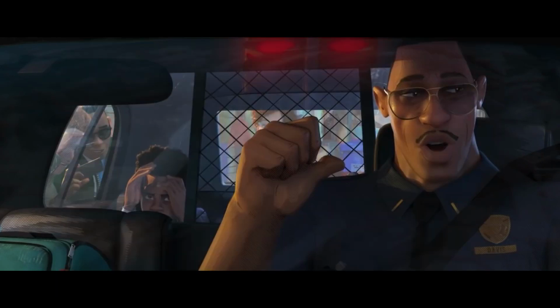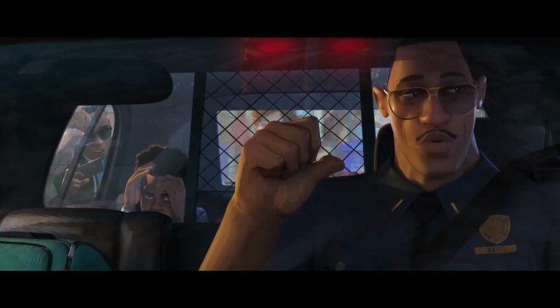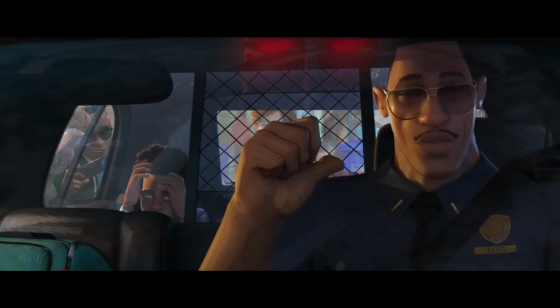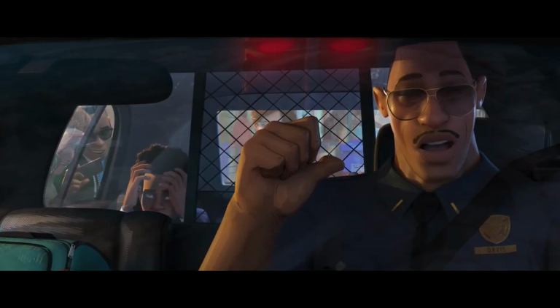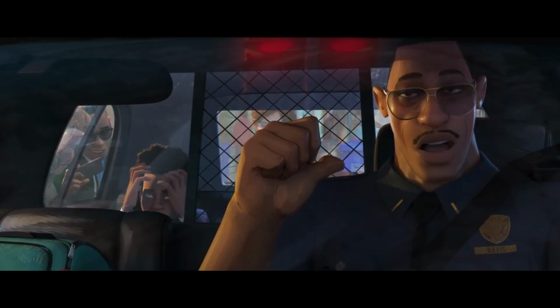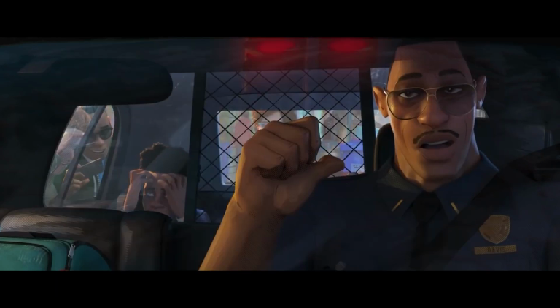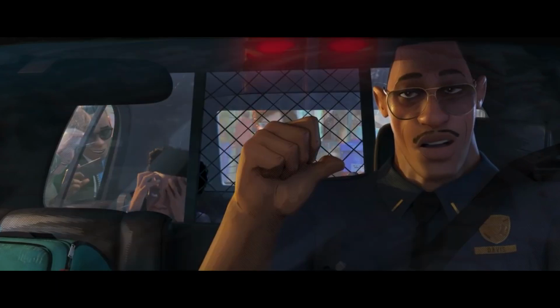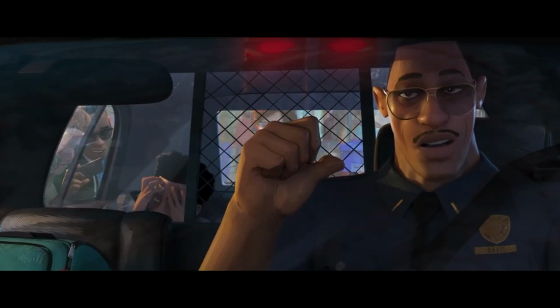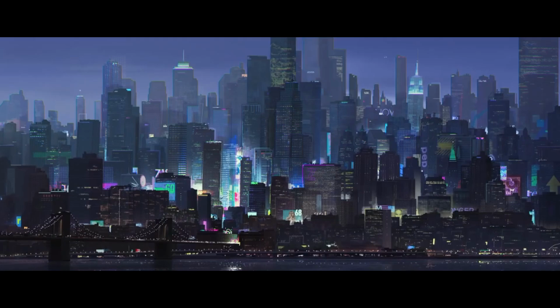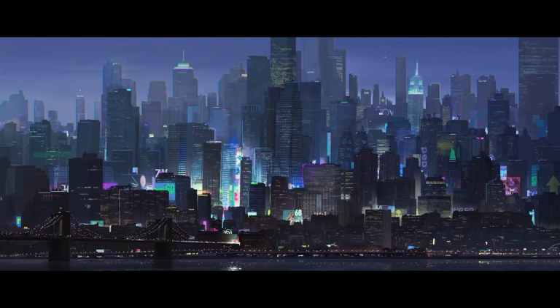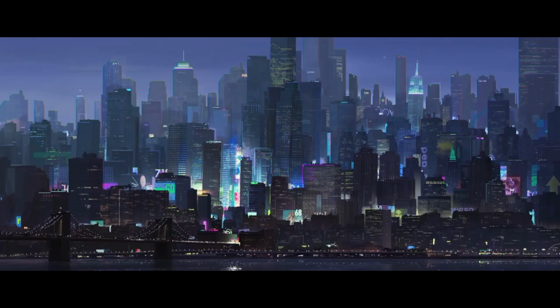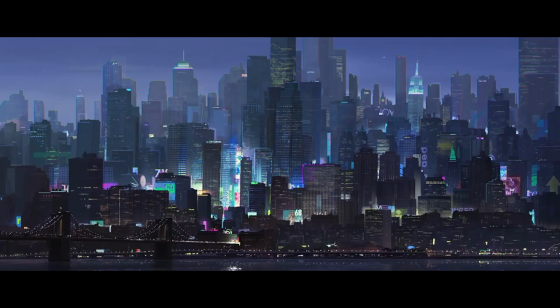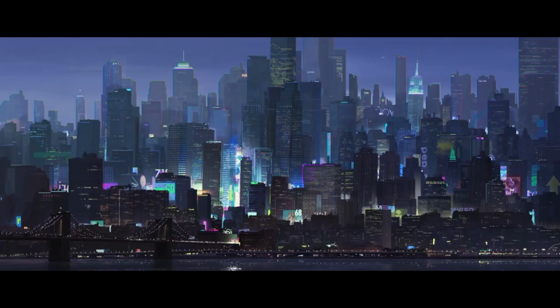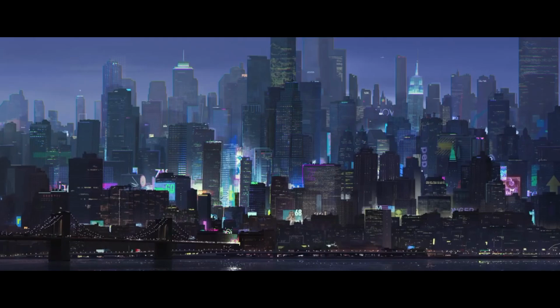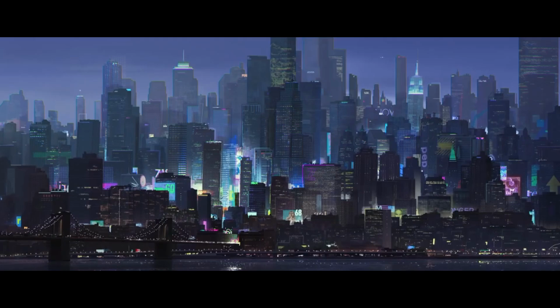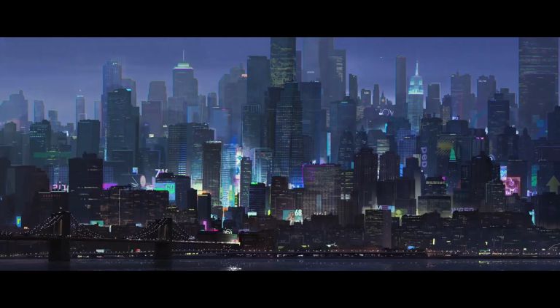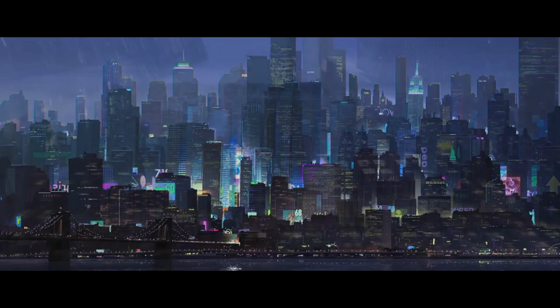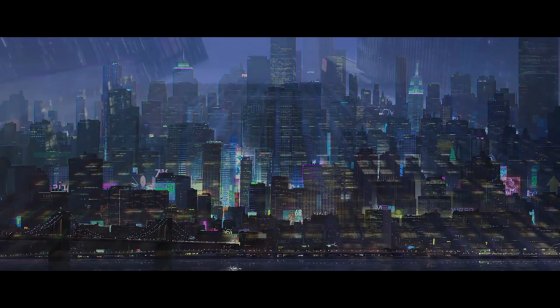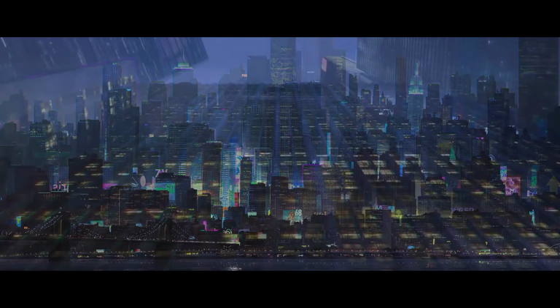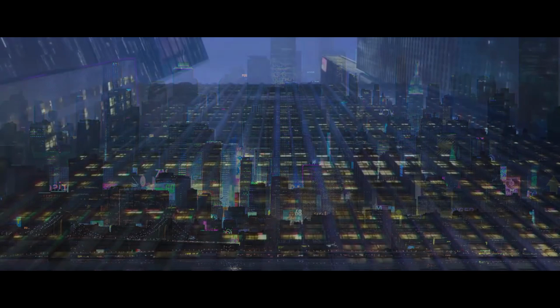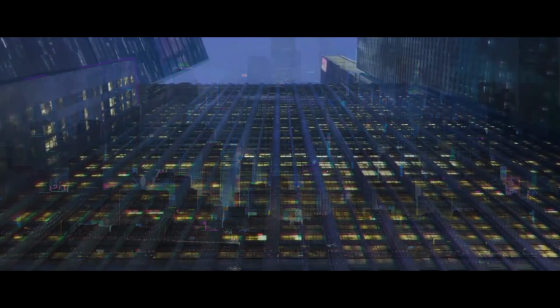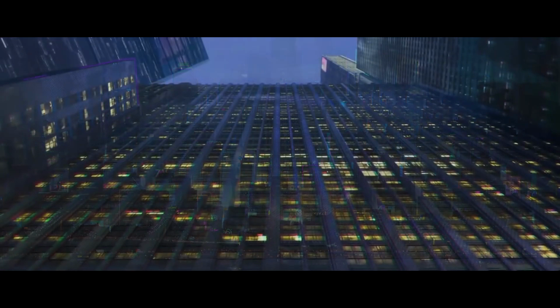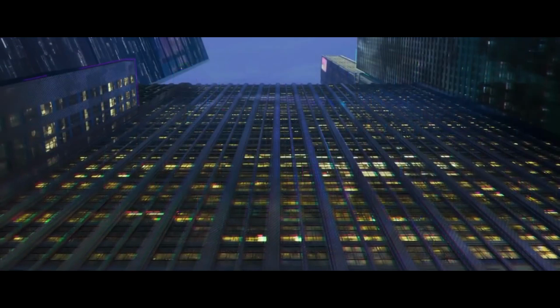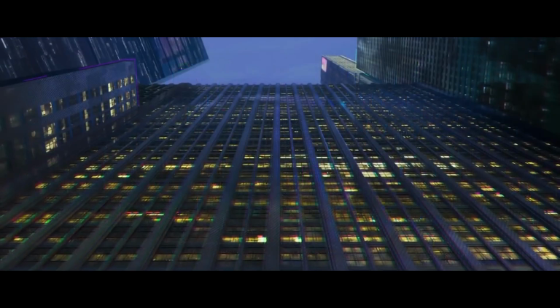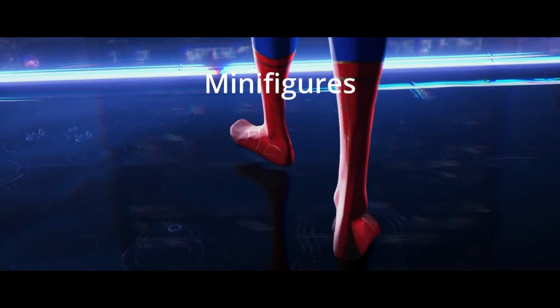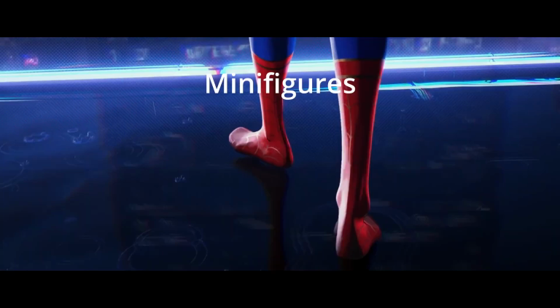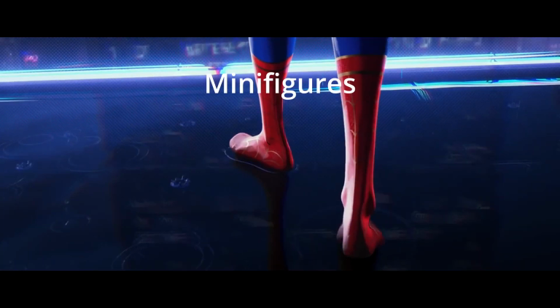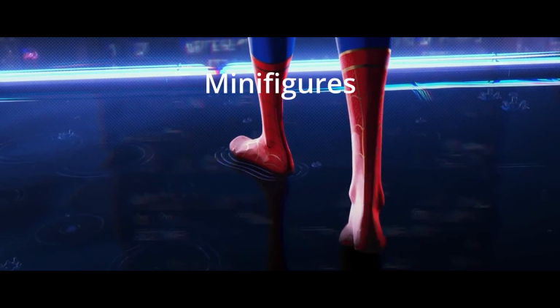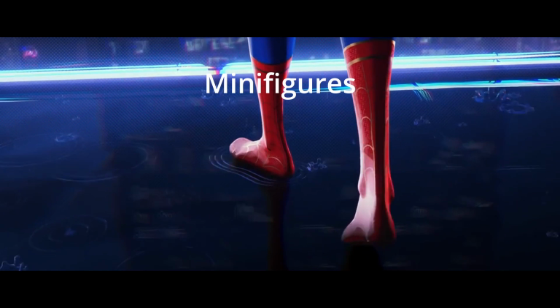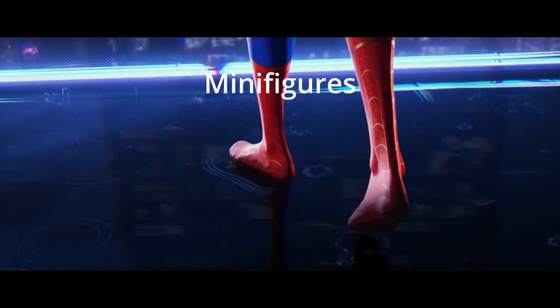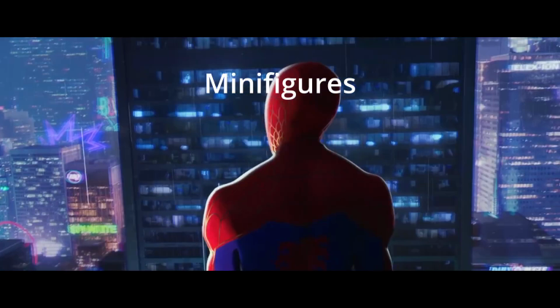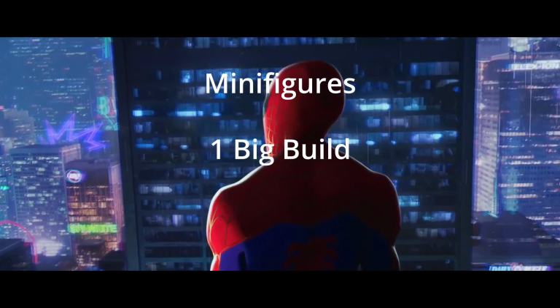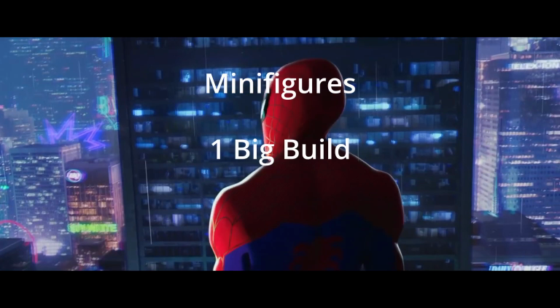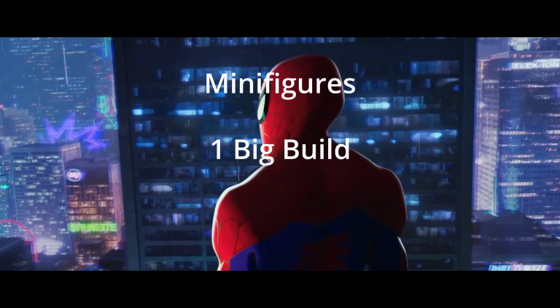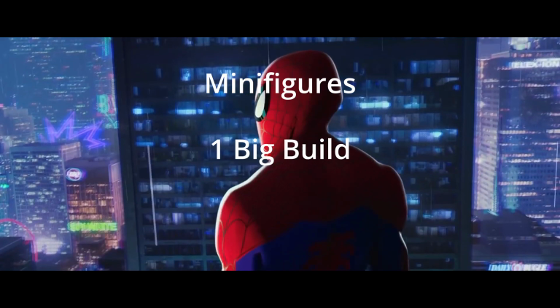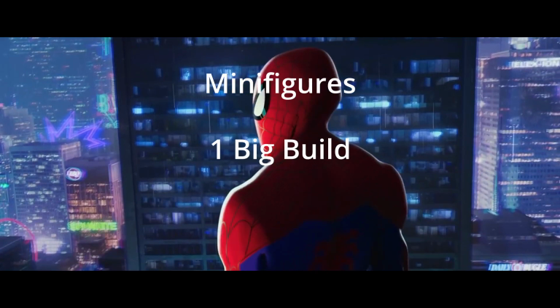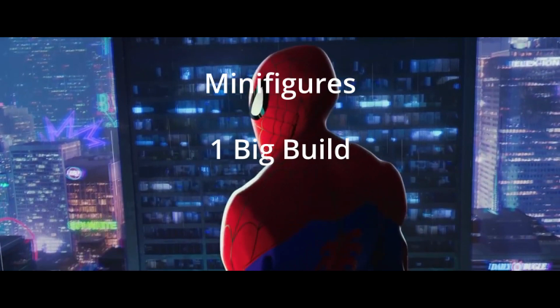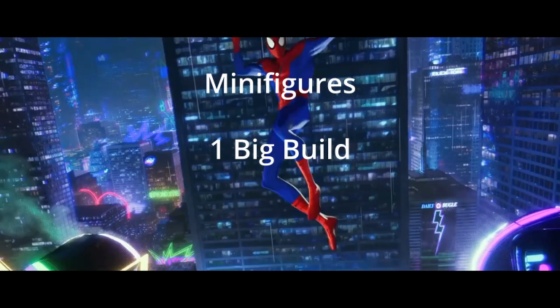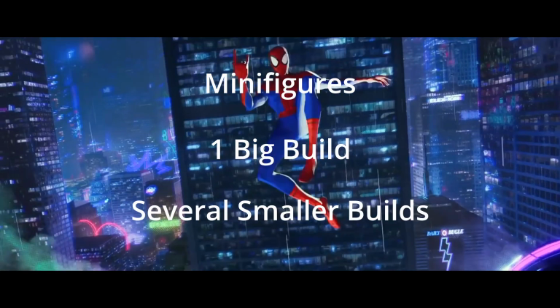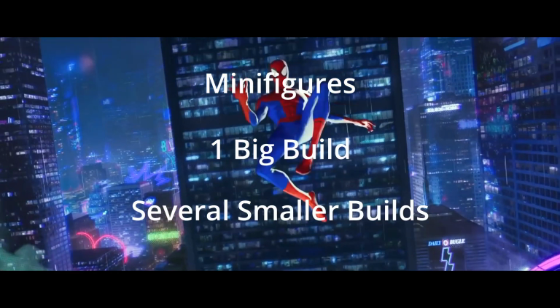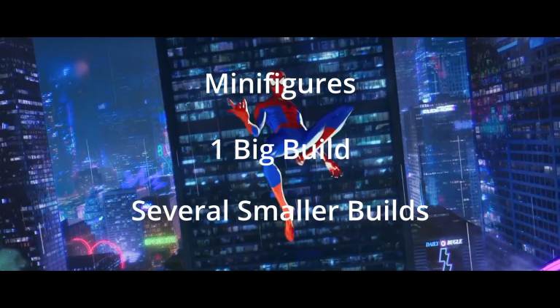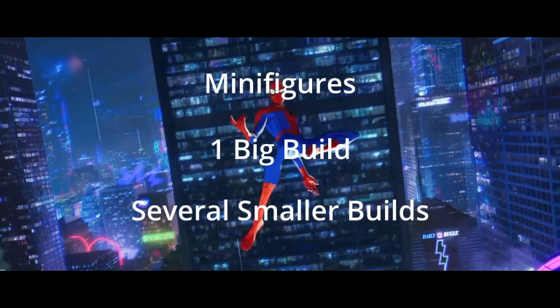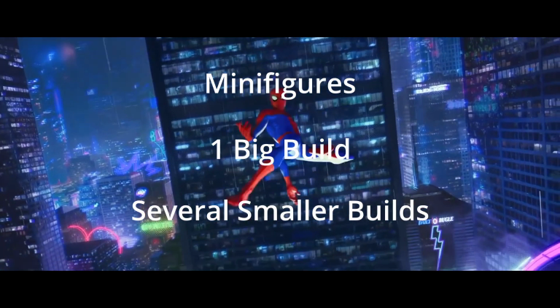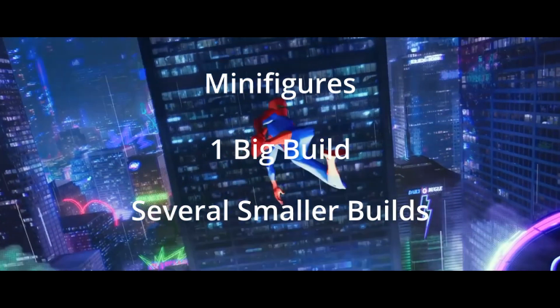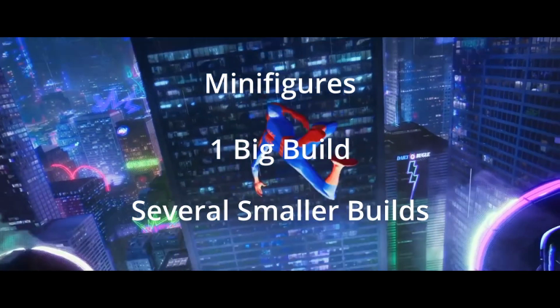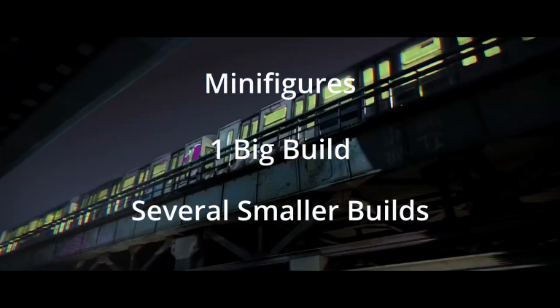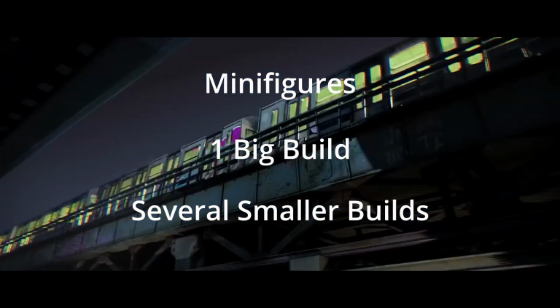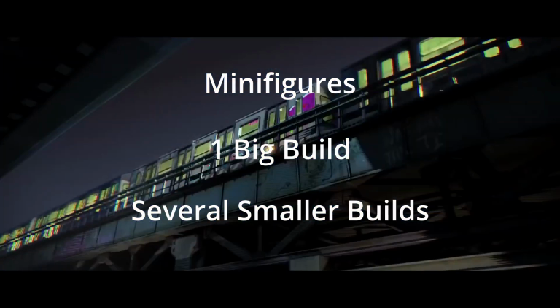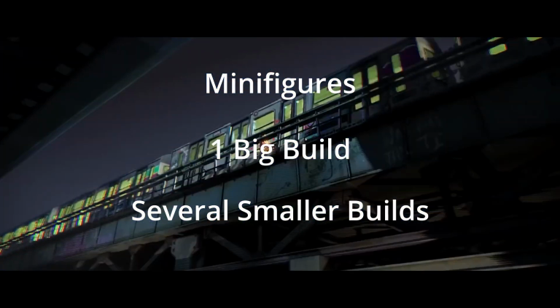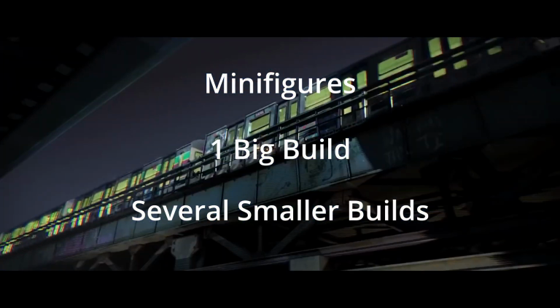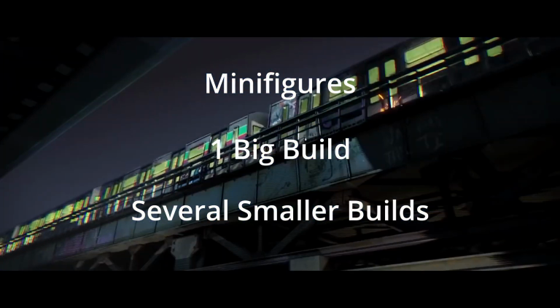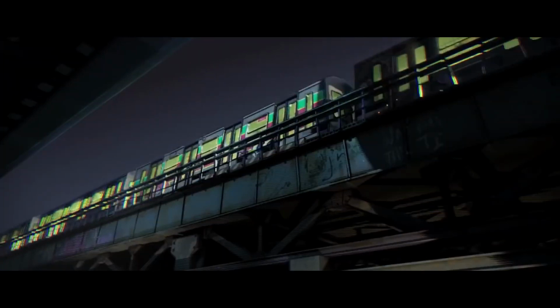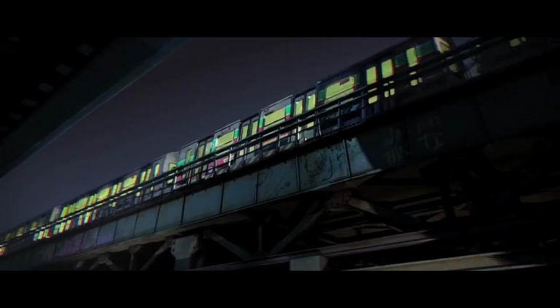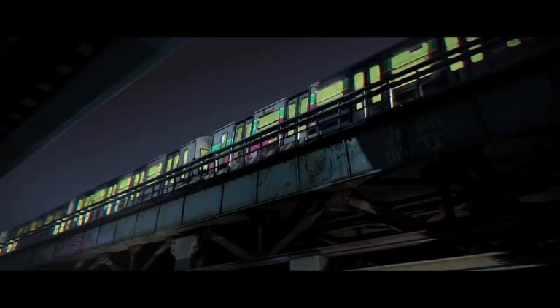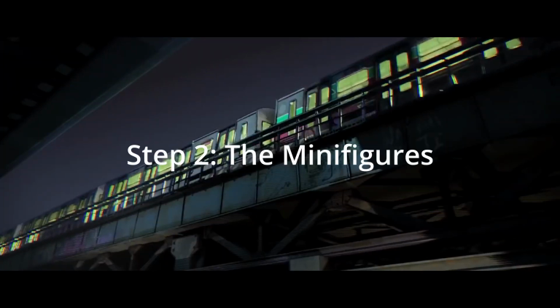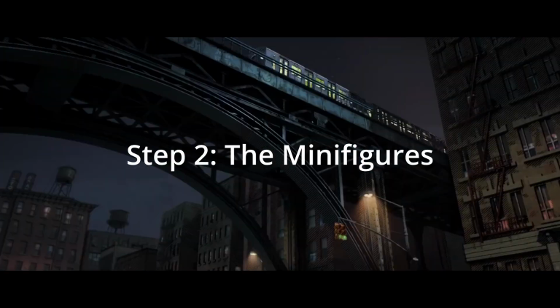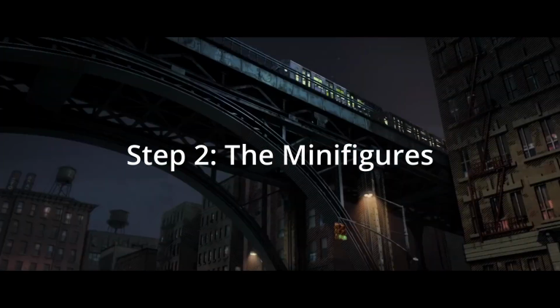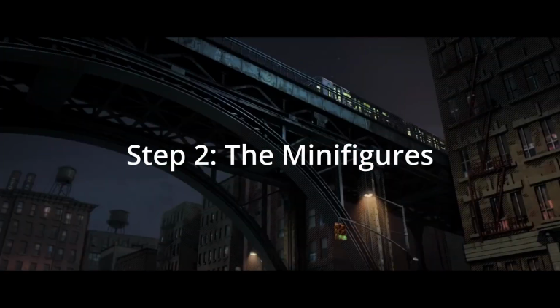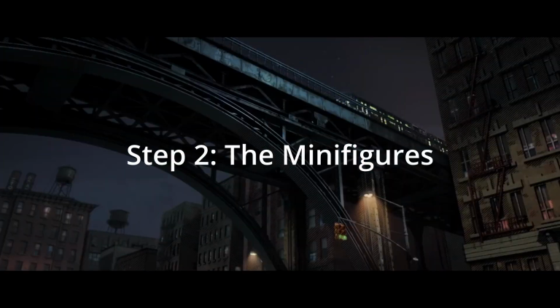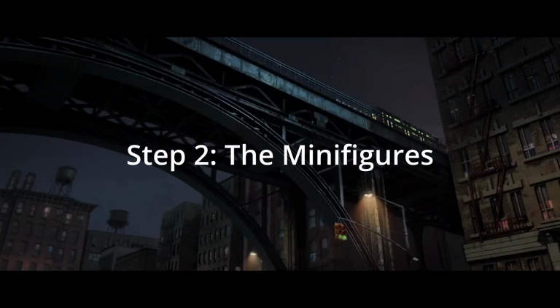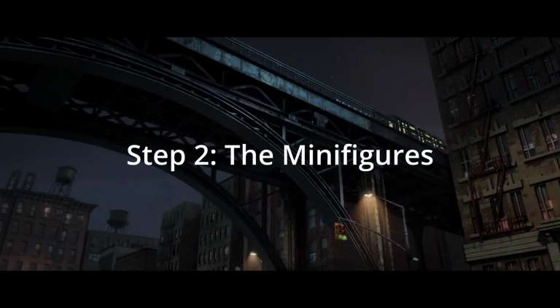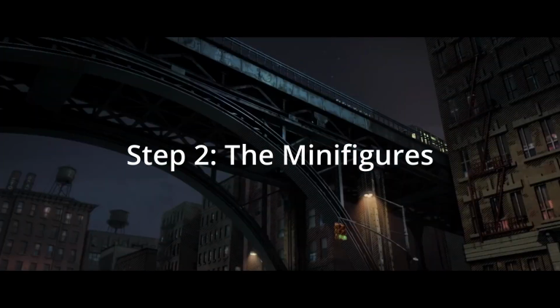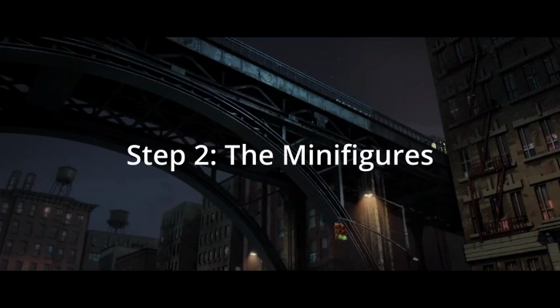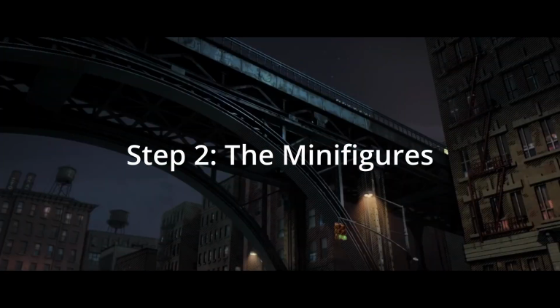In order to make this in true Lego fashion, it would need minifigures, one big build, and lots of smaller builds. So I got started on the minifigures.